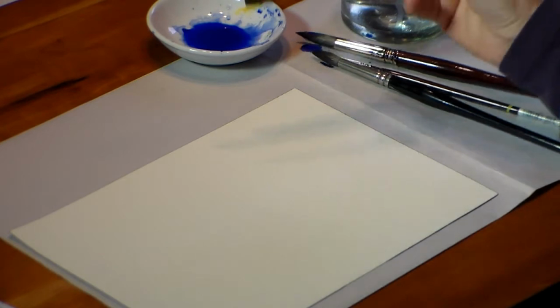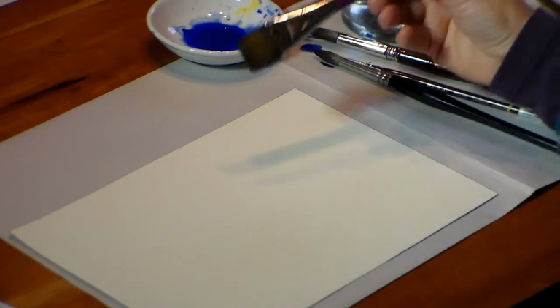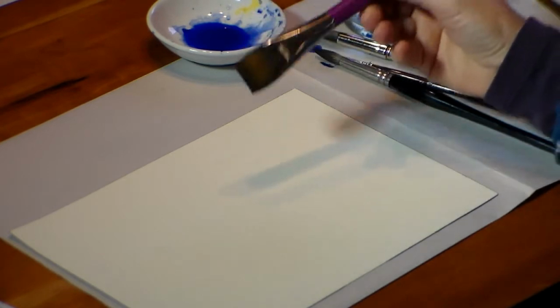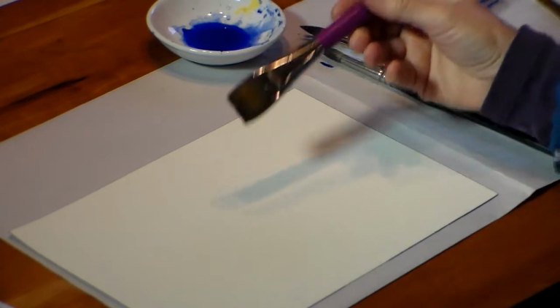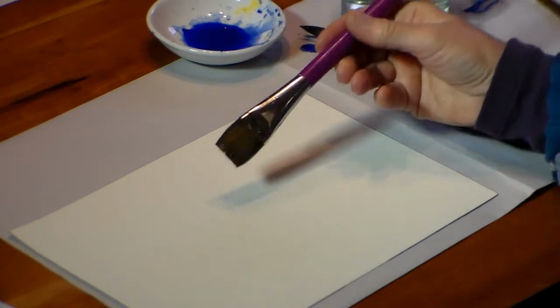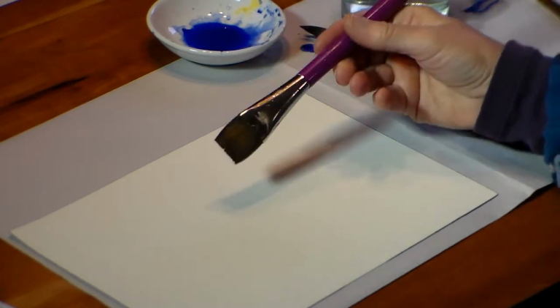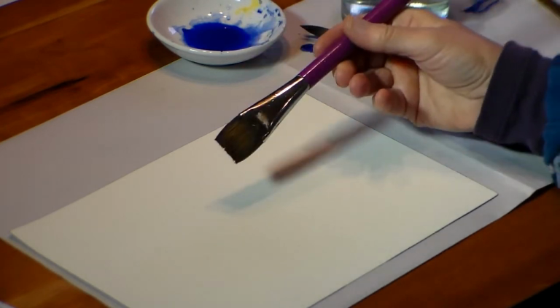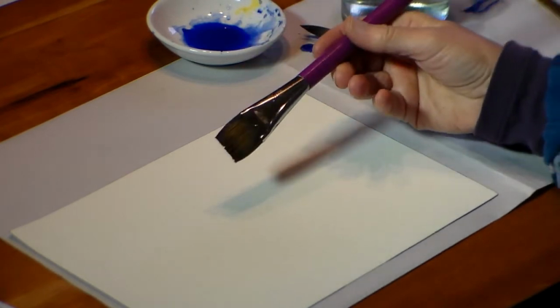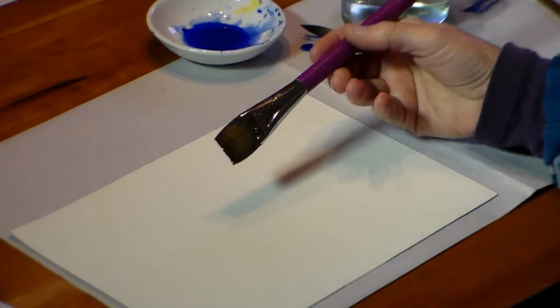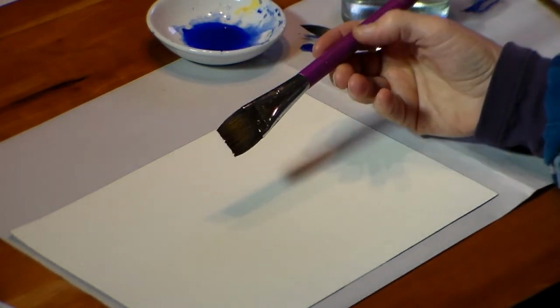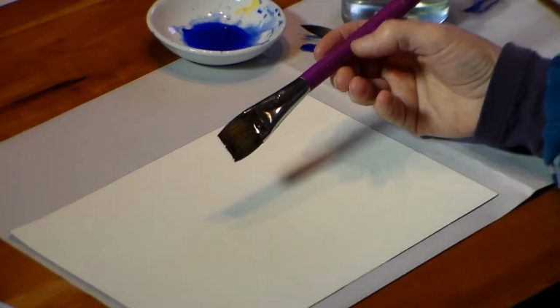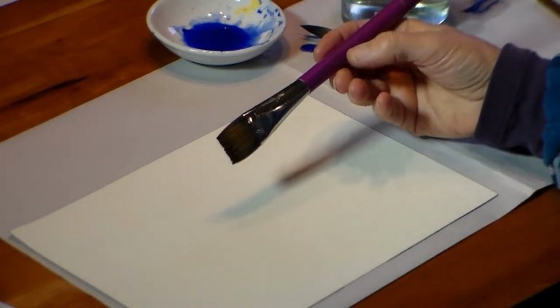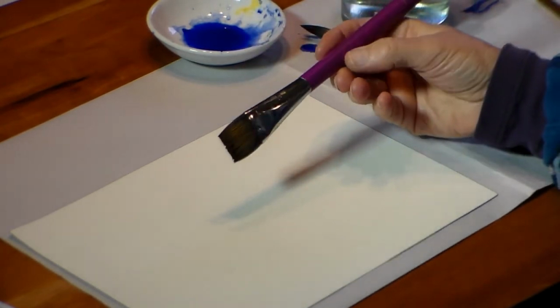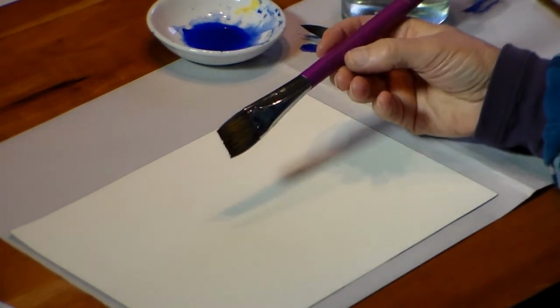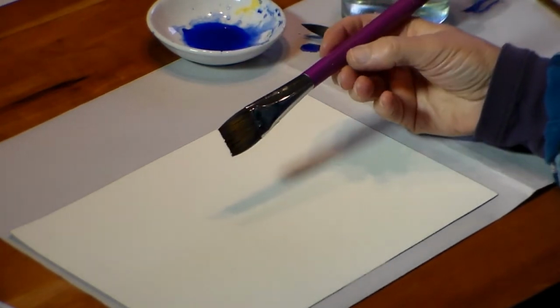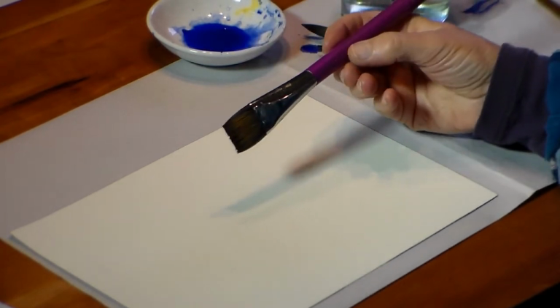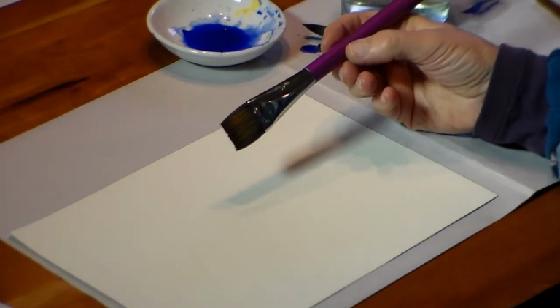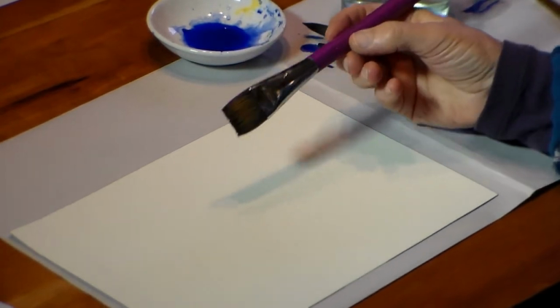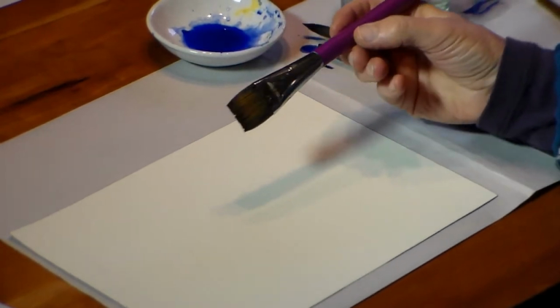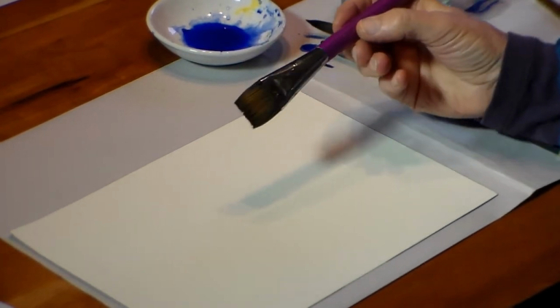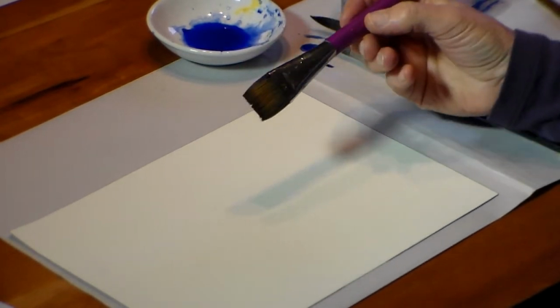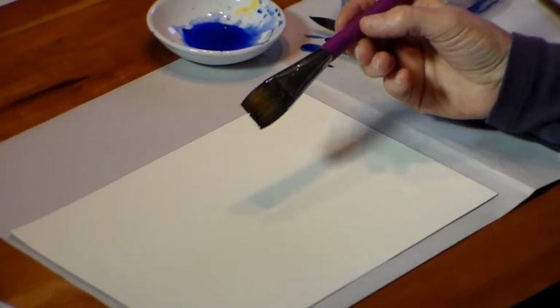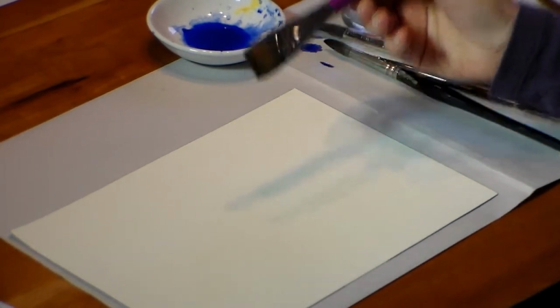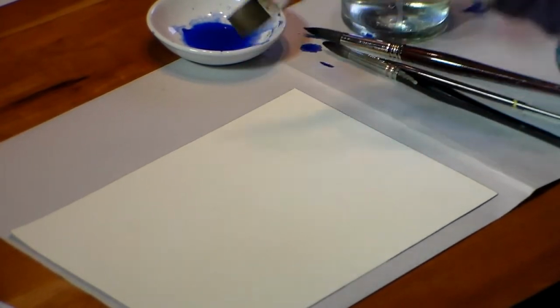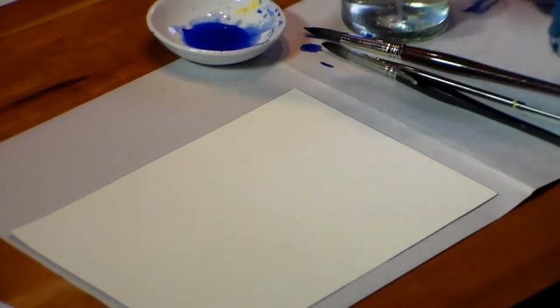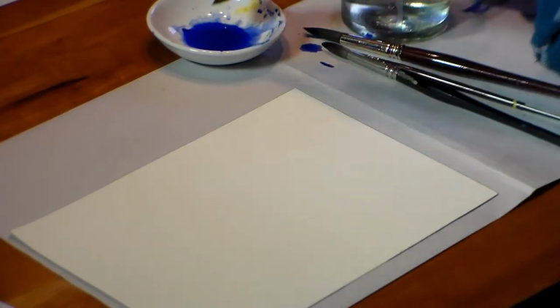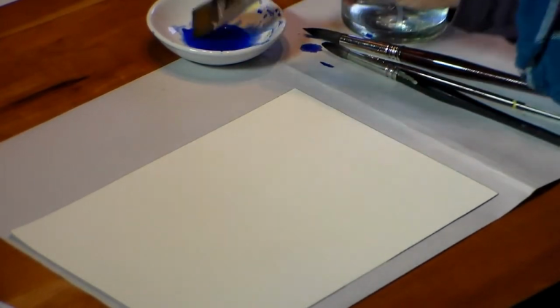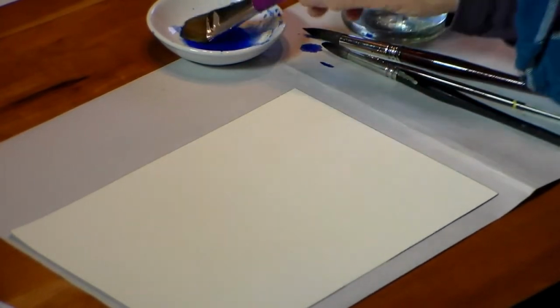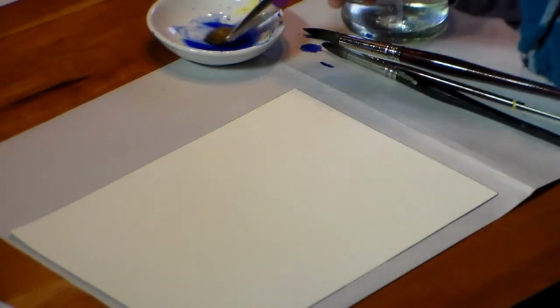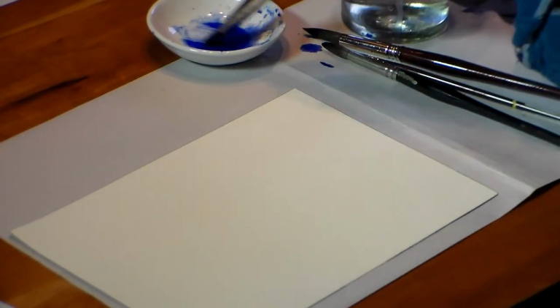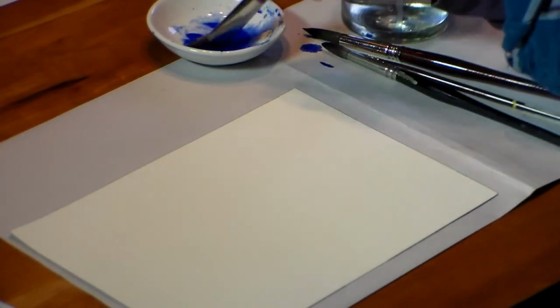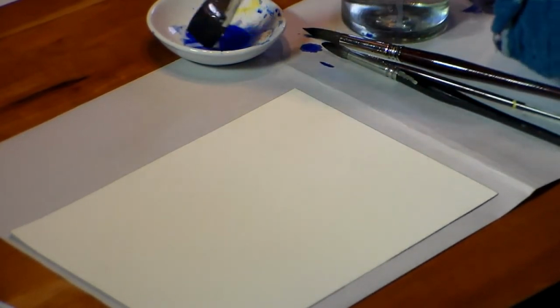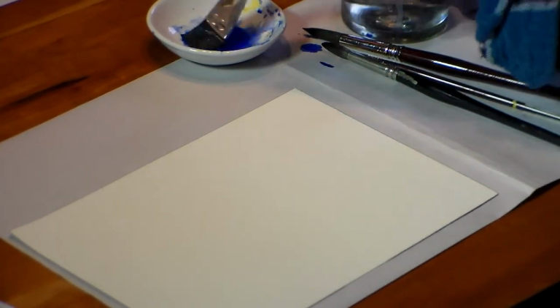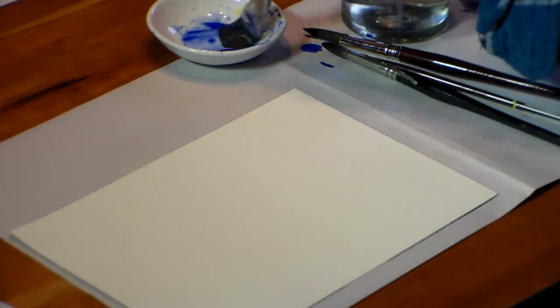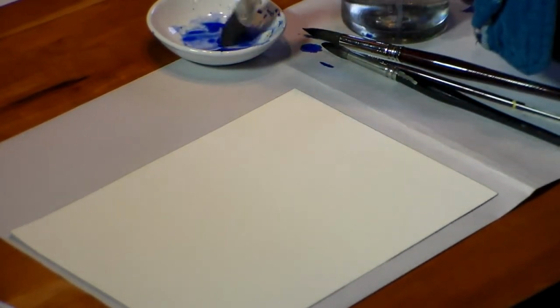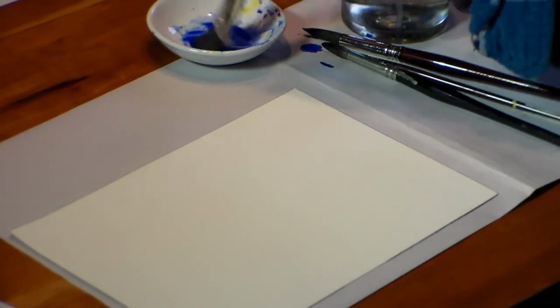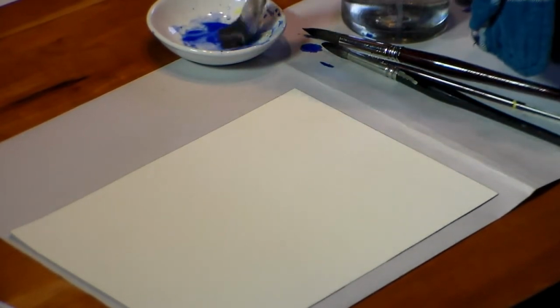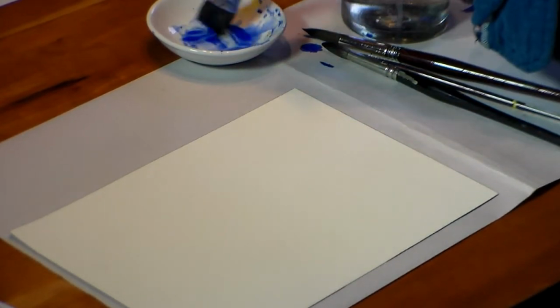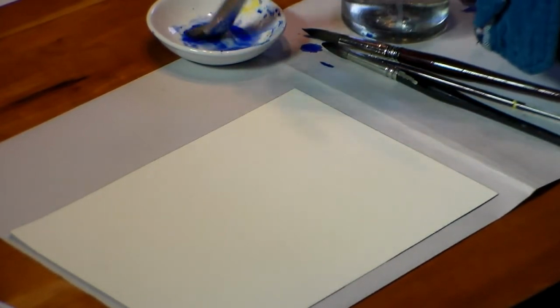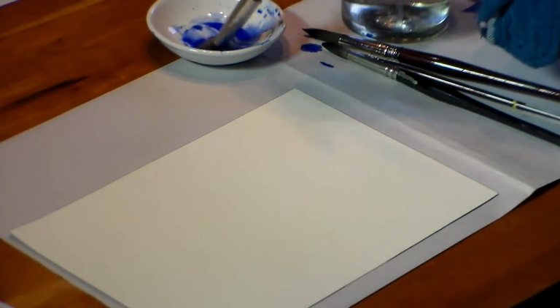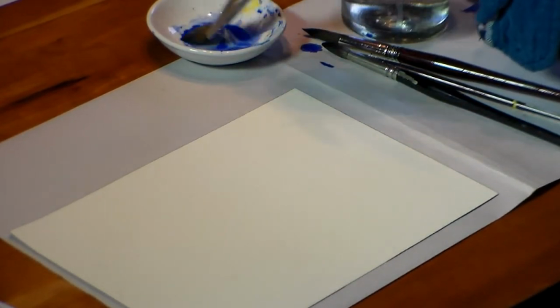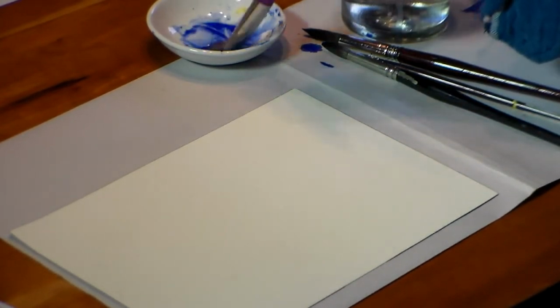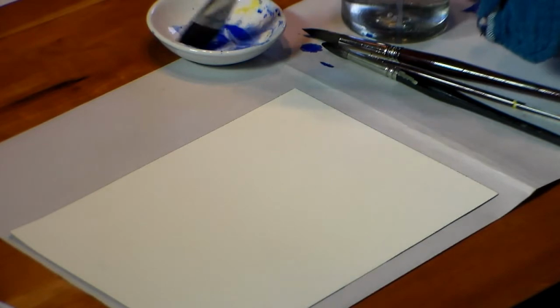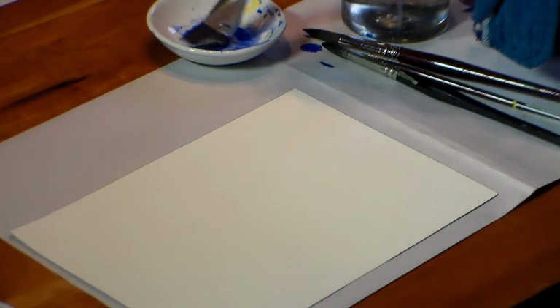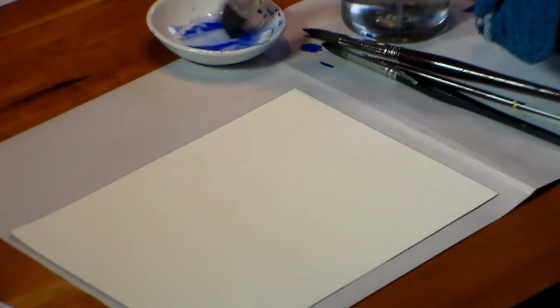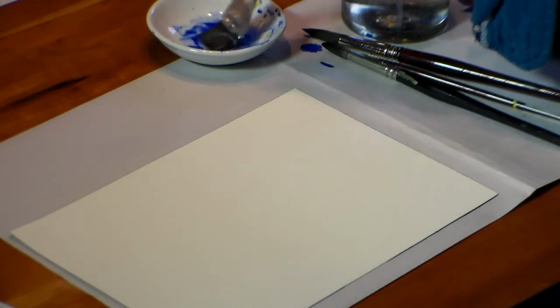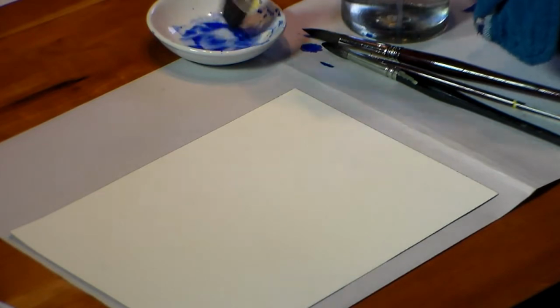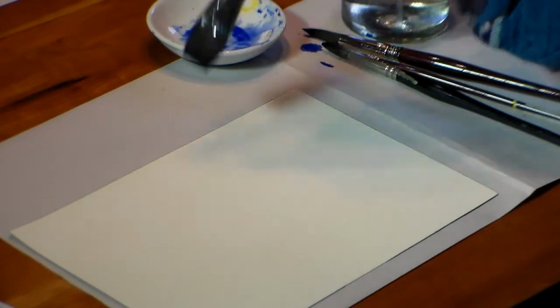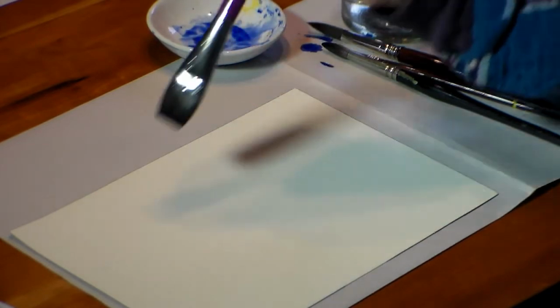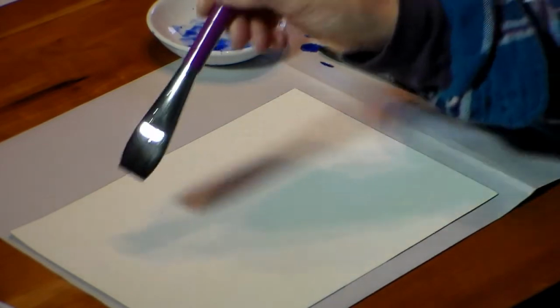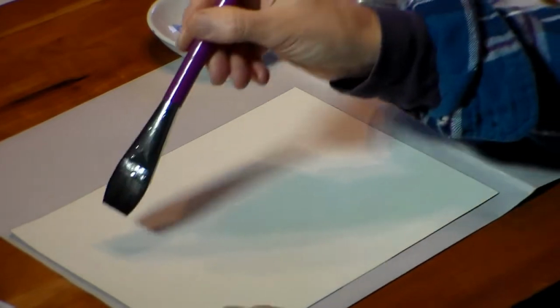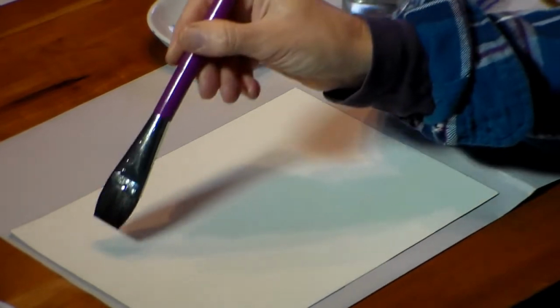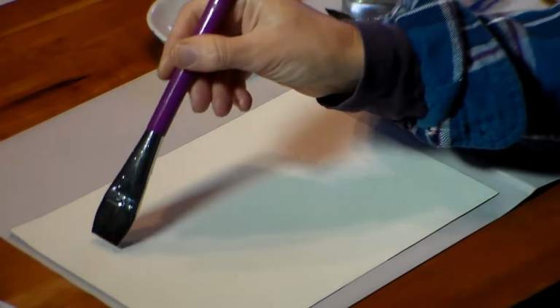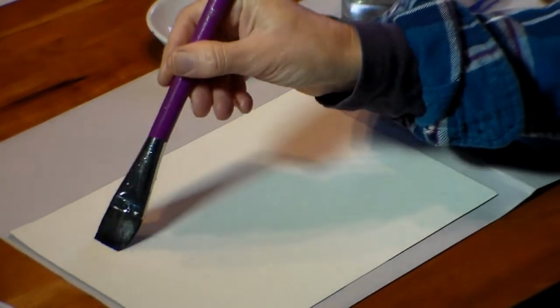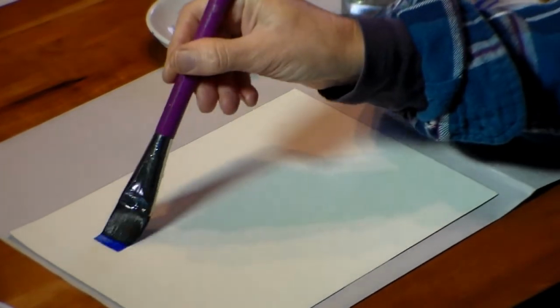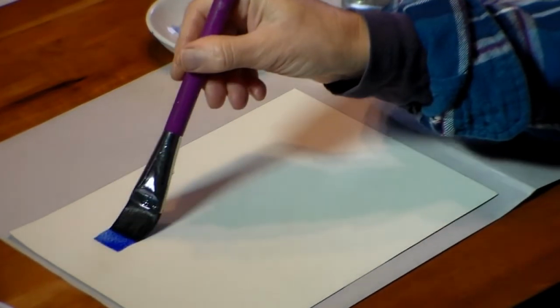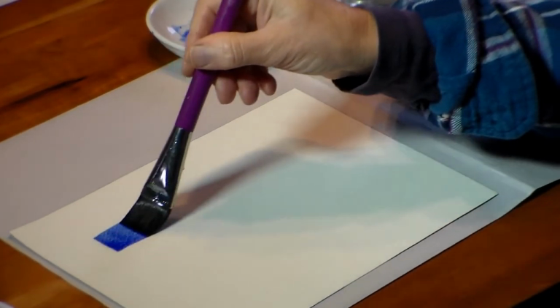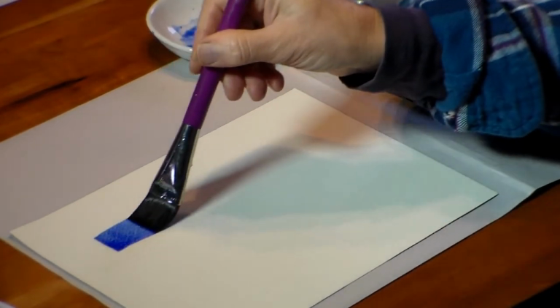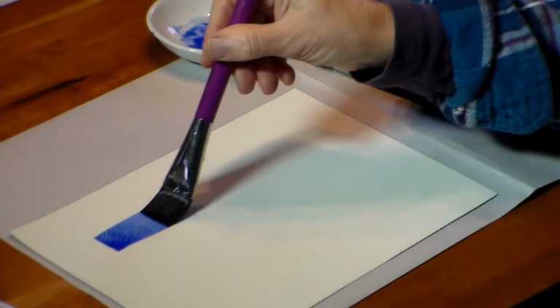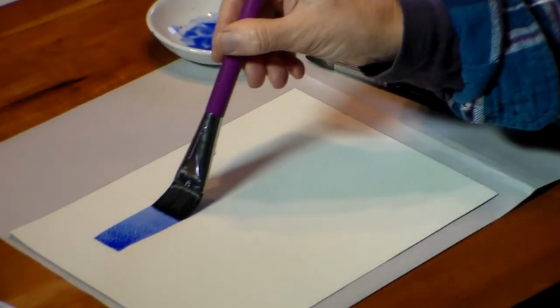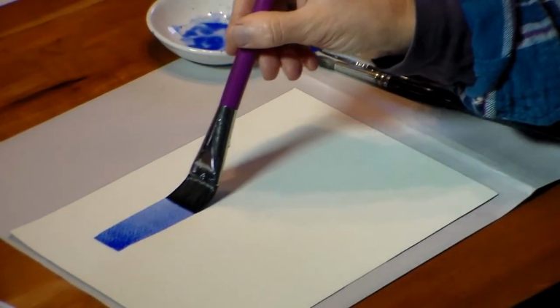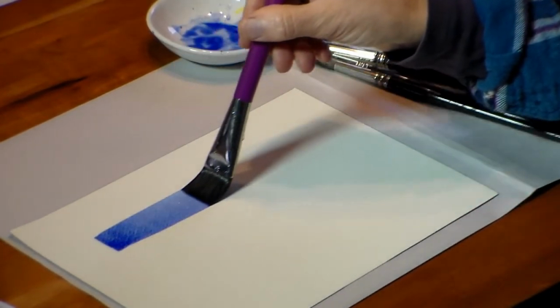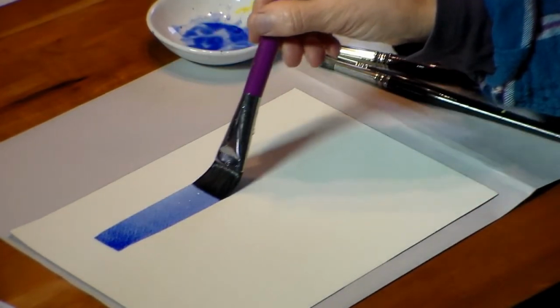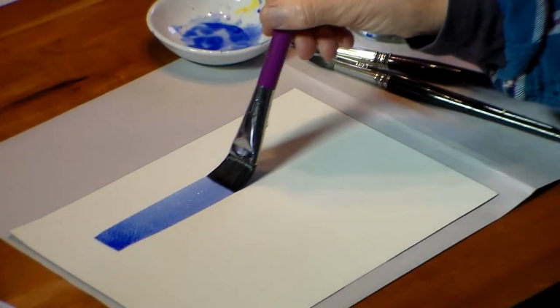Other shapes that might be useful are the flat brush such as this one. It's good to get nice washes.